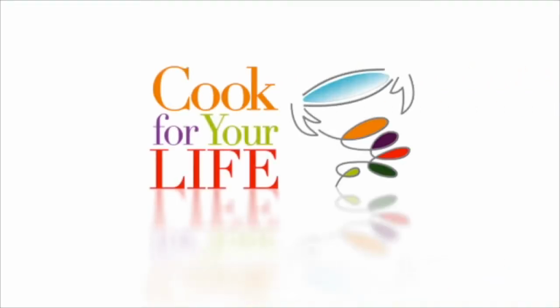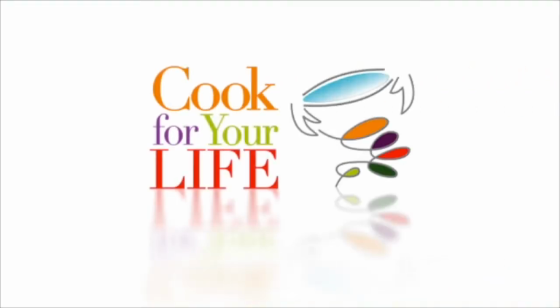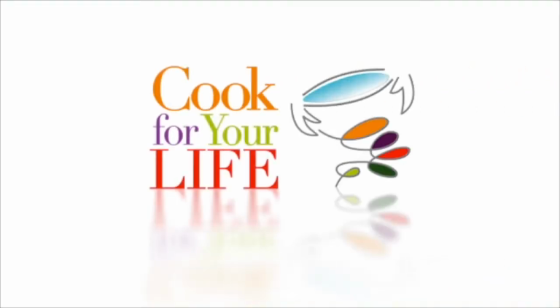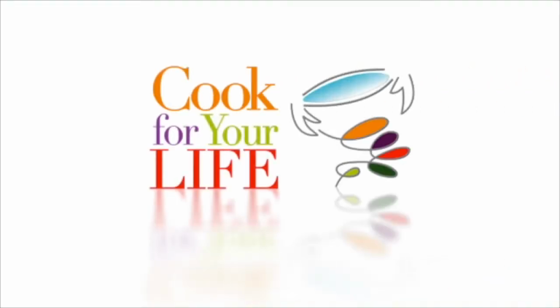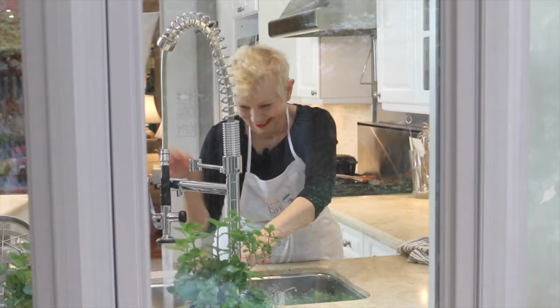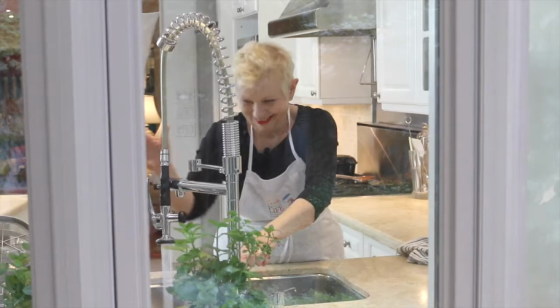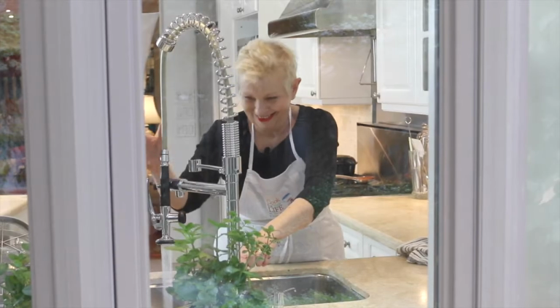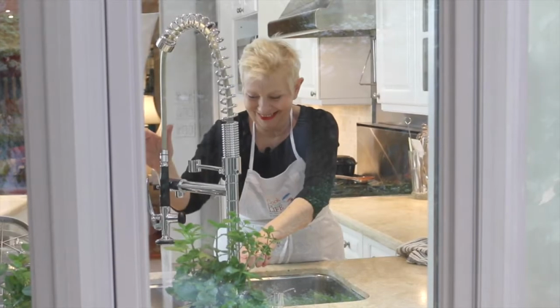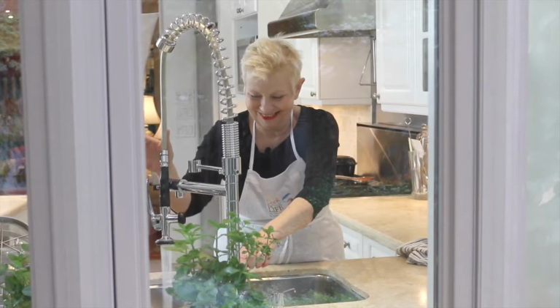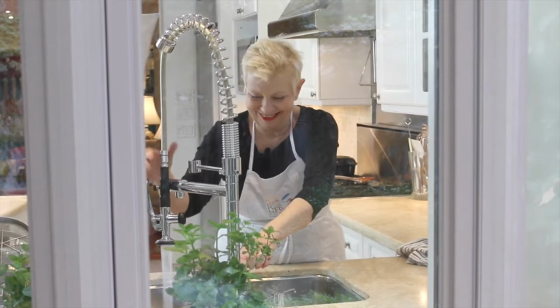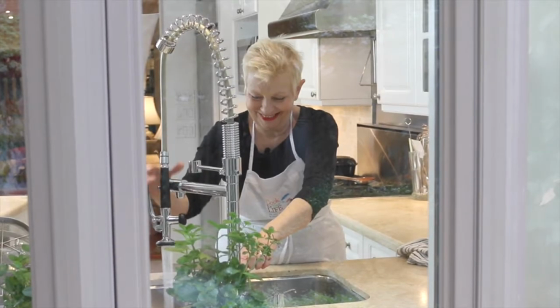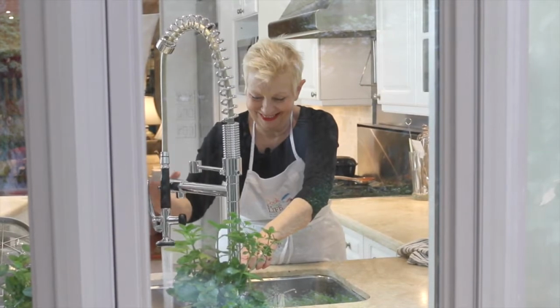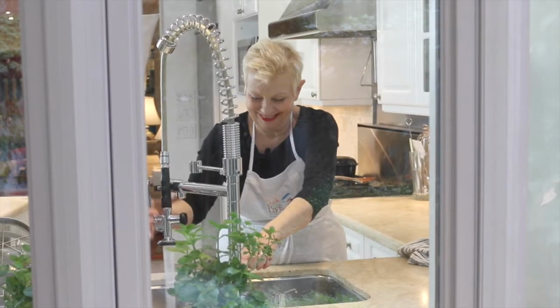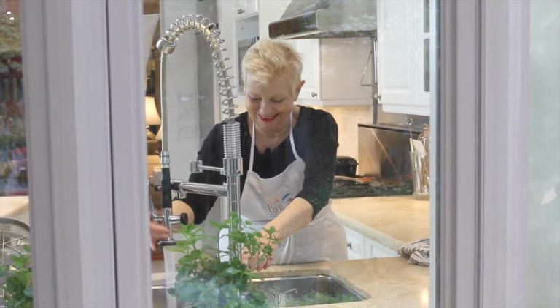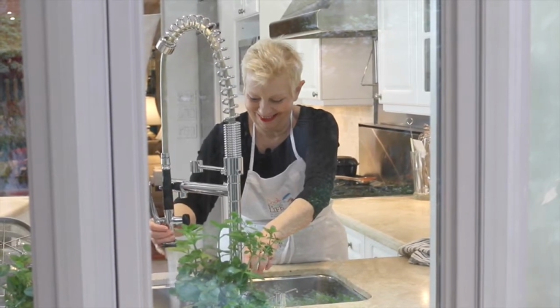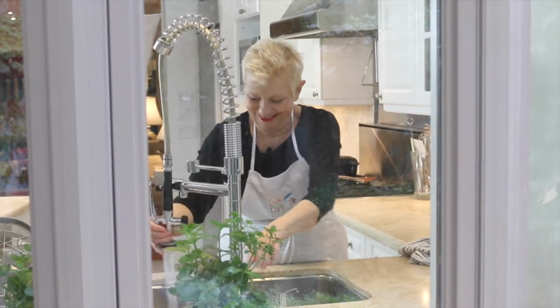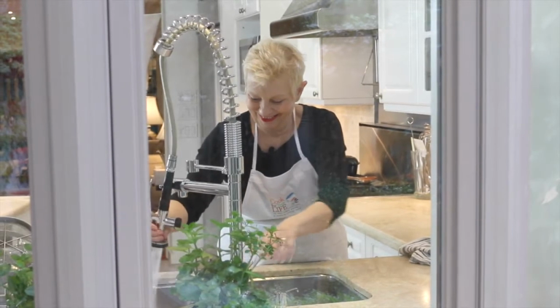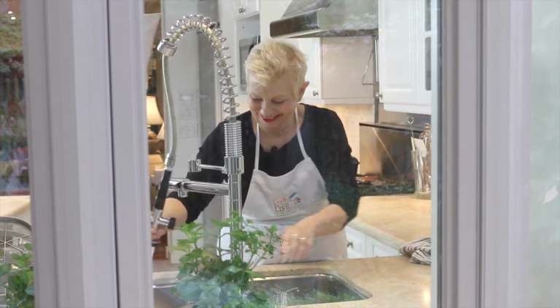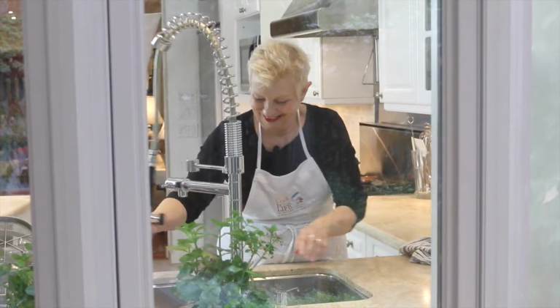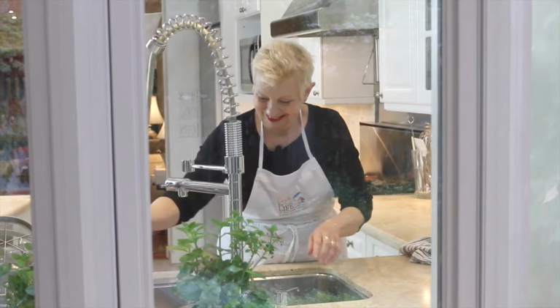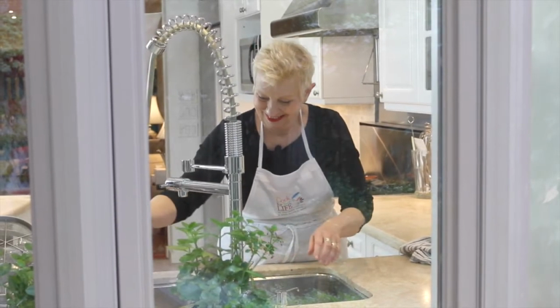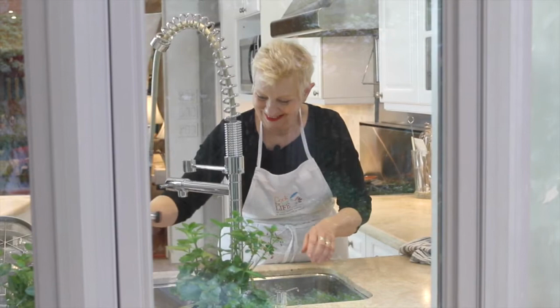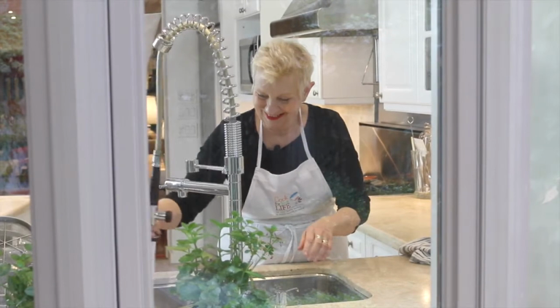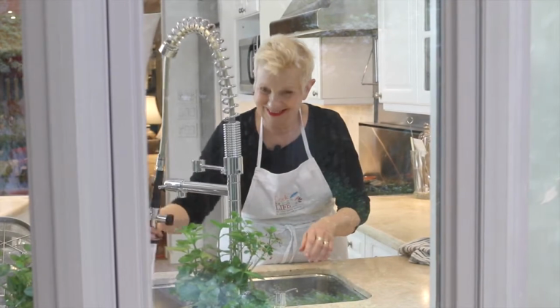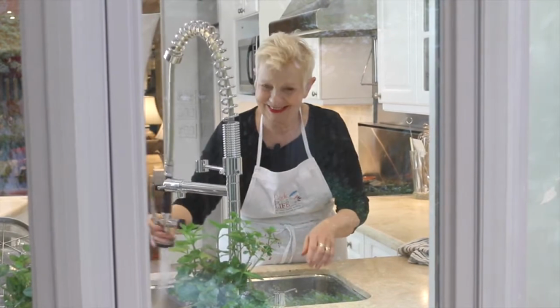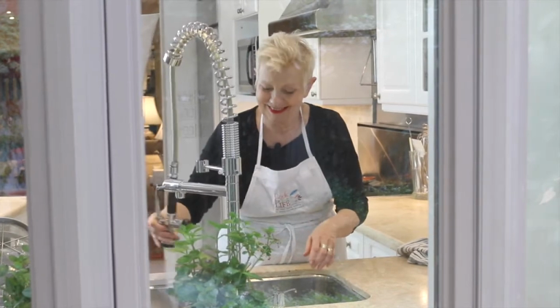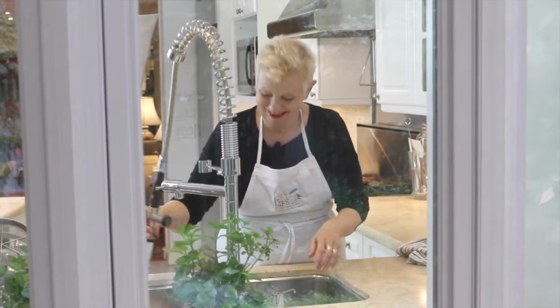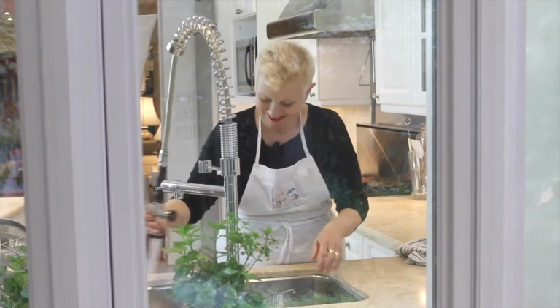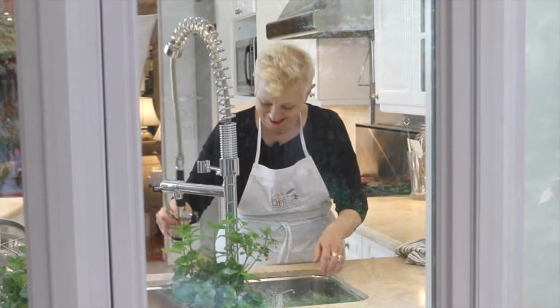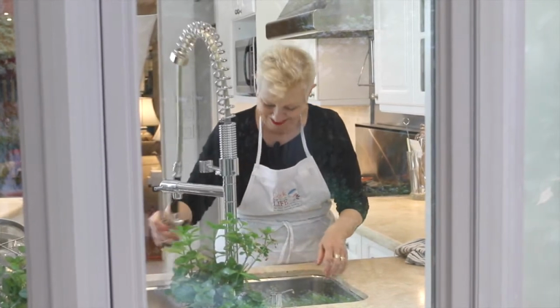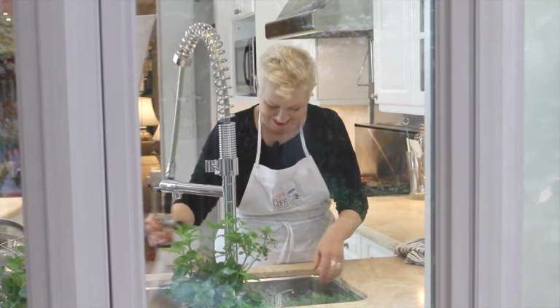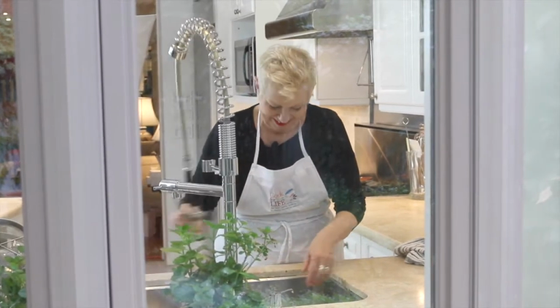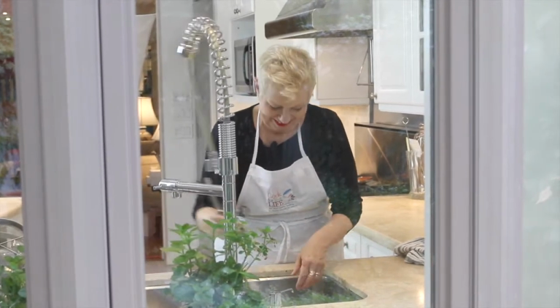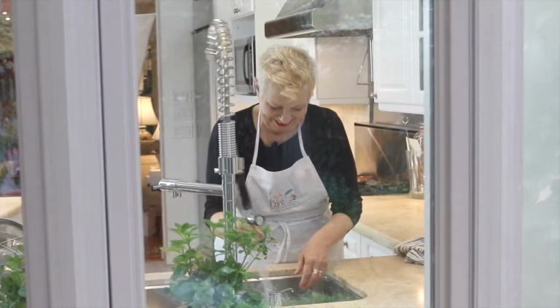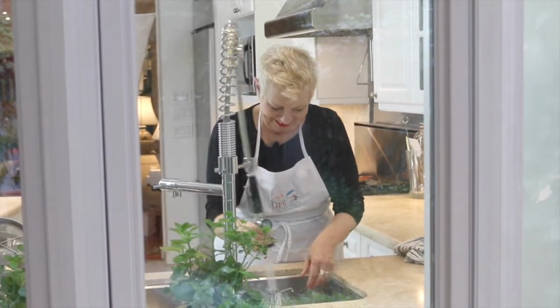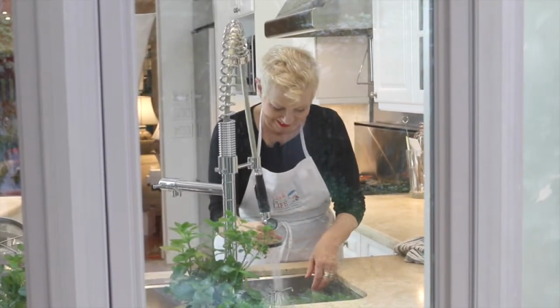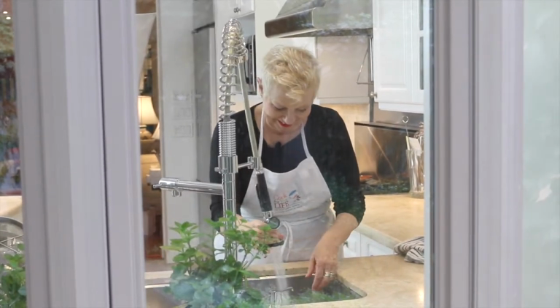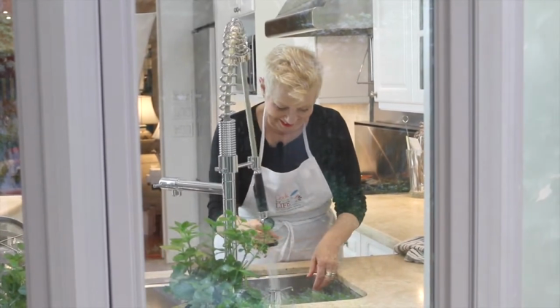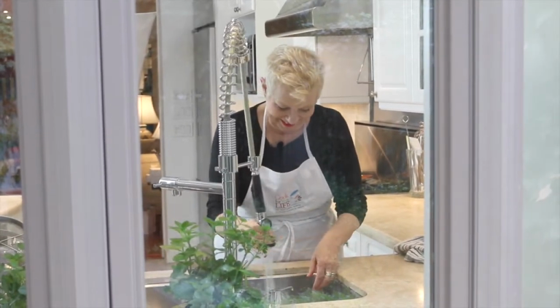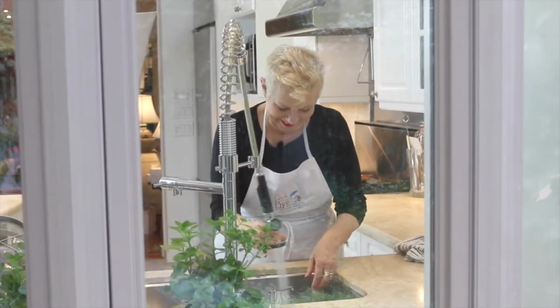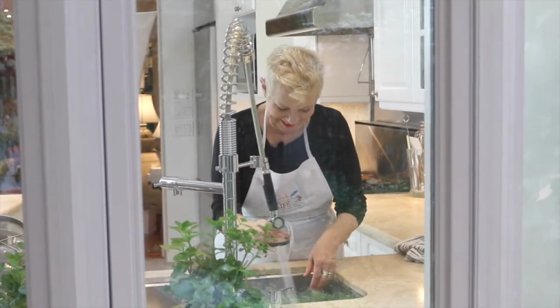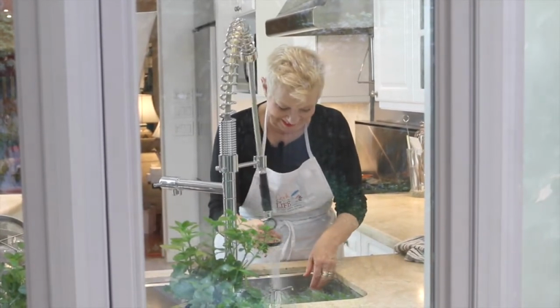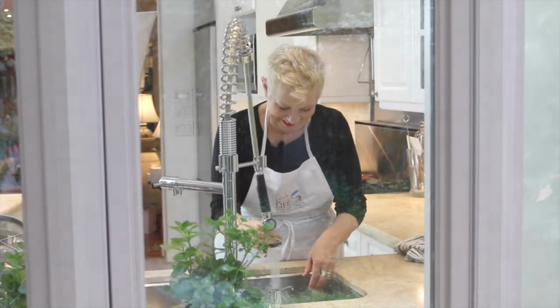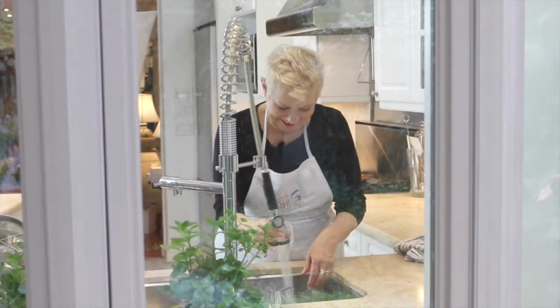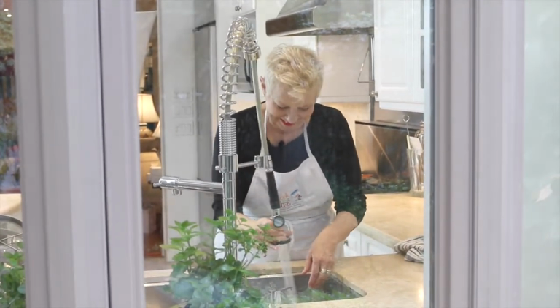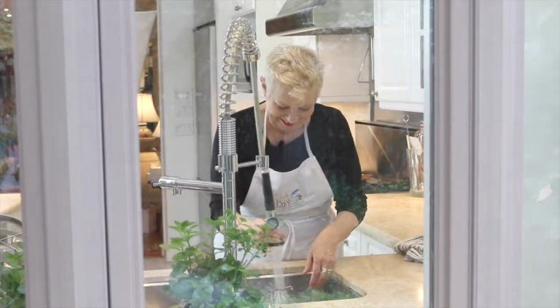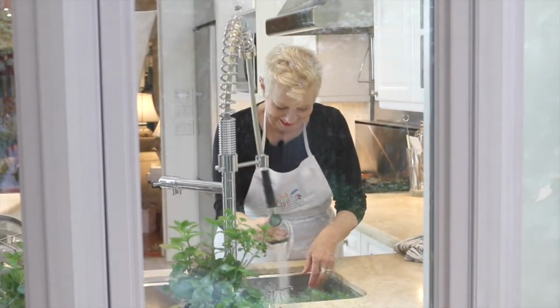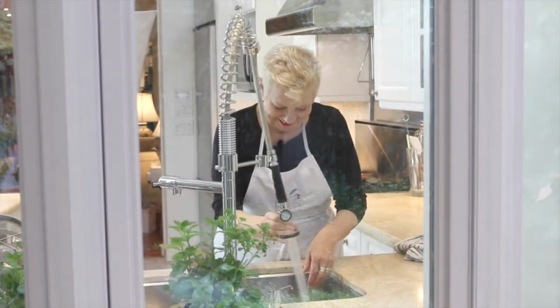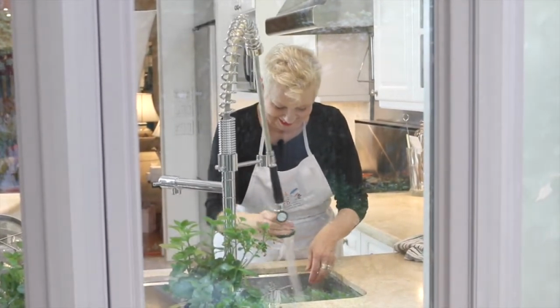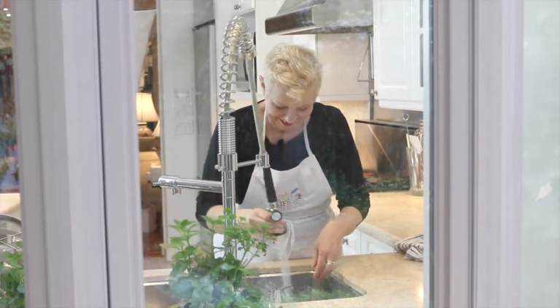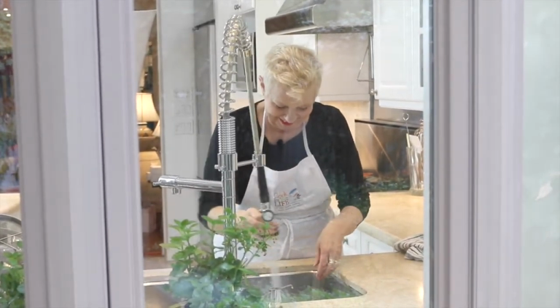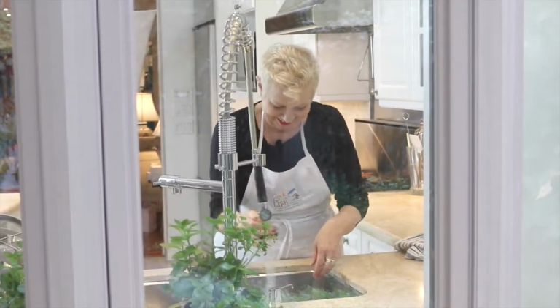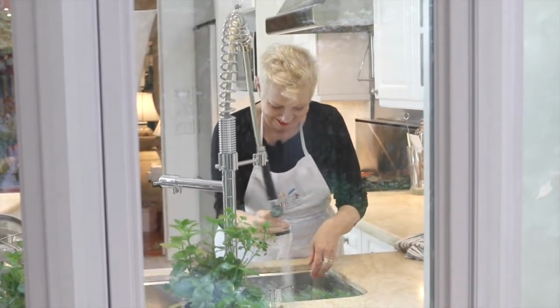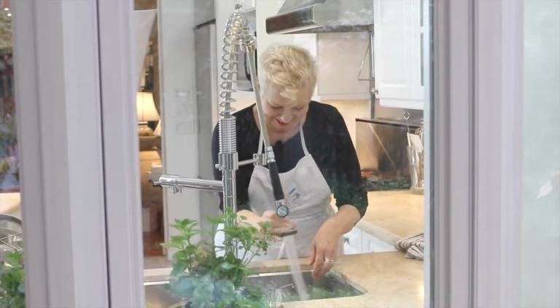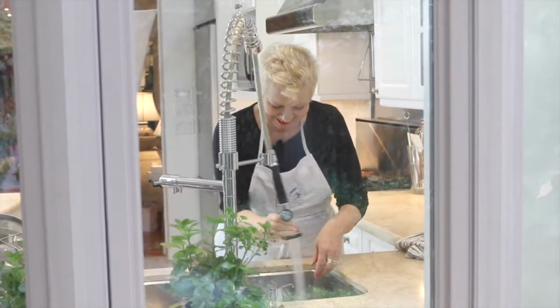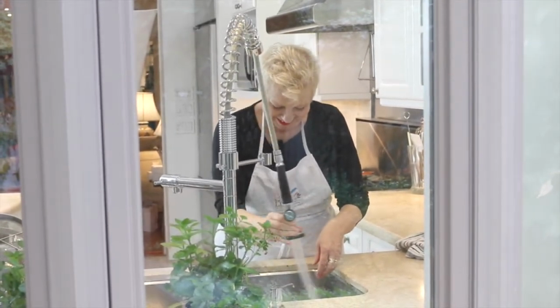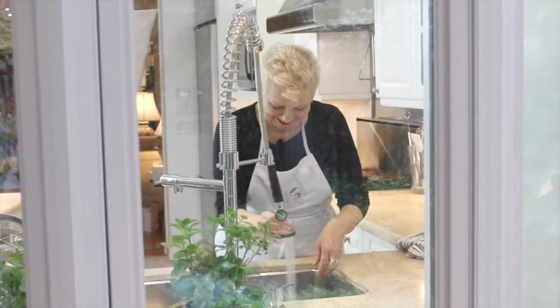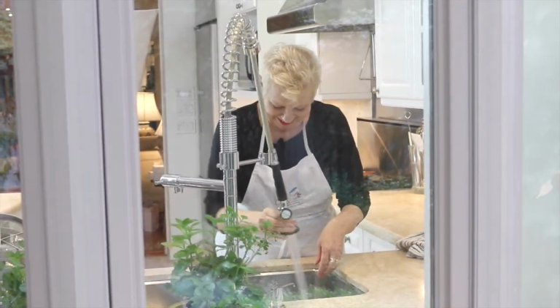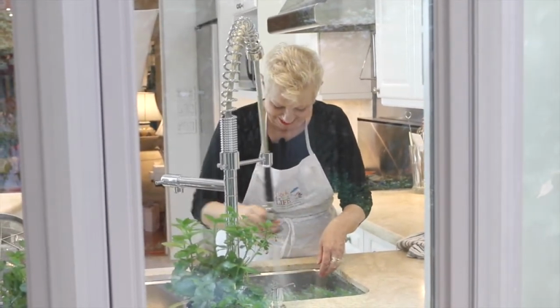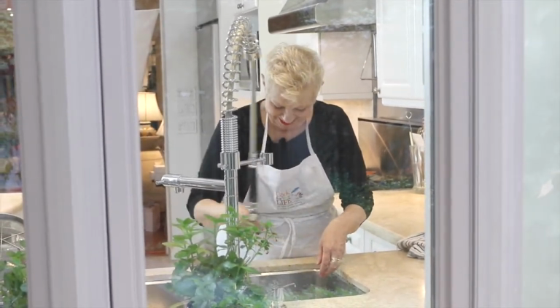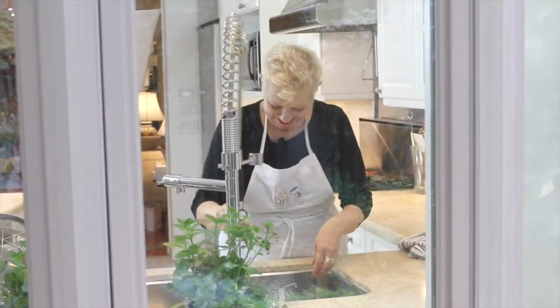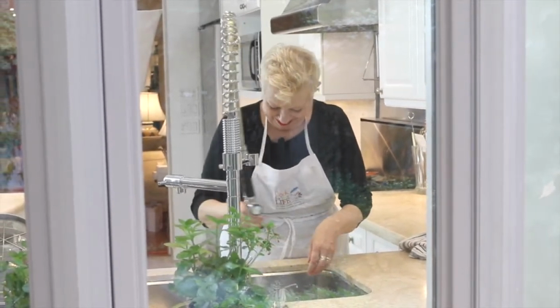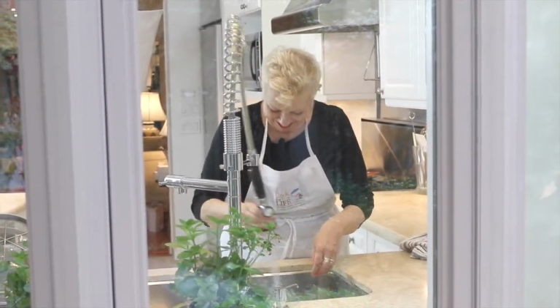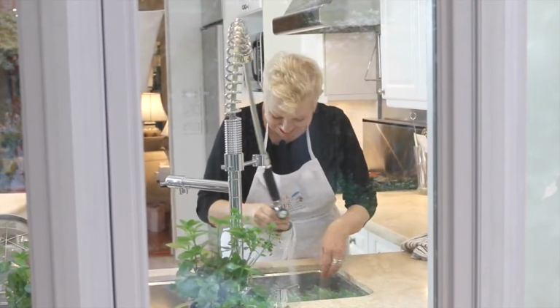Visit our website cookforyourlife.org or subscribe to our YouTube channel. You can also find us on Facebook, Twitter, Instagram, and Pinterest.